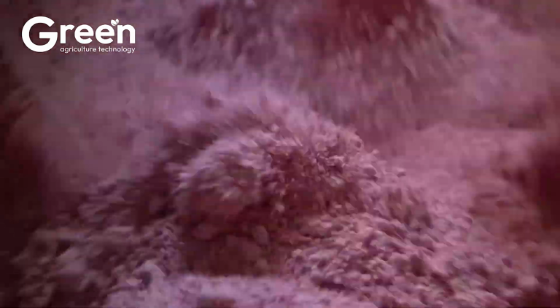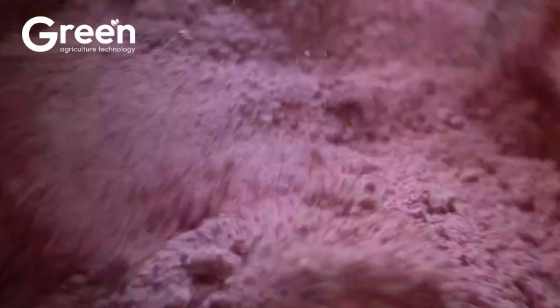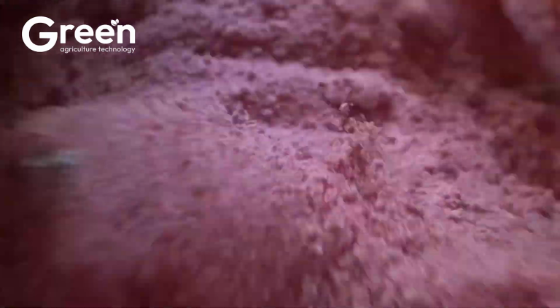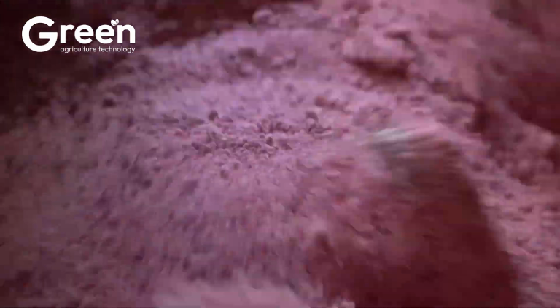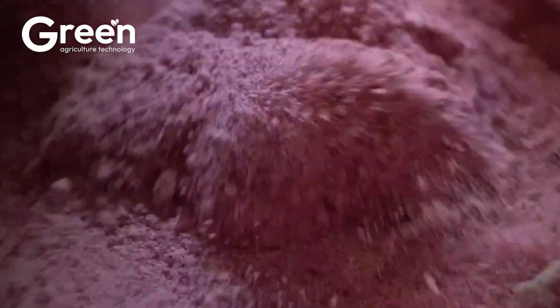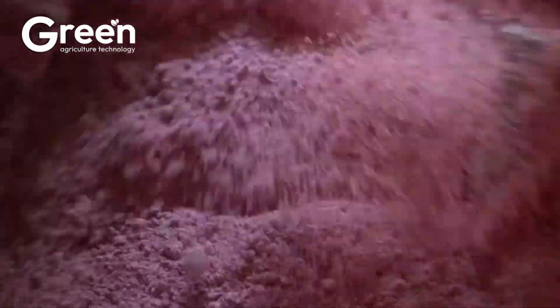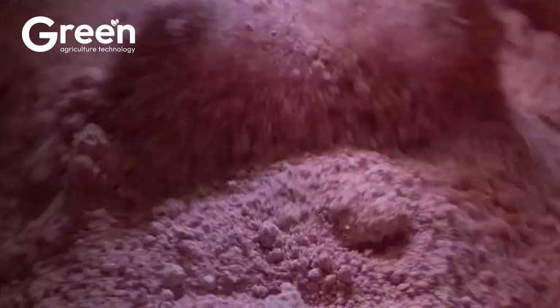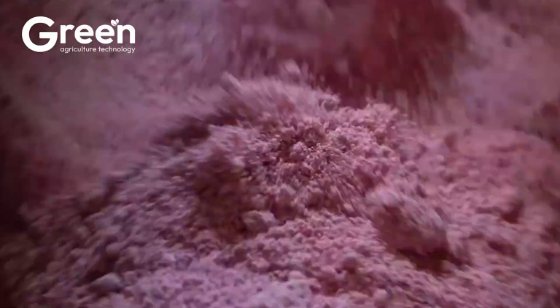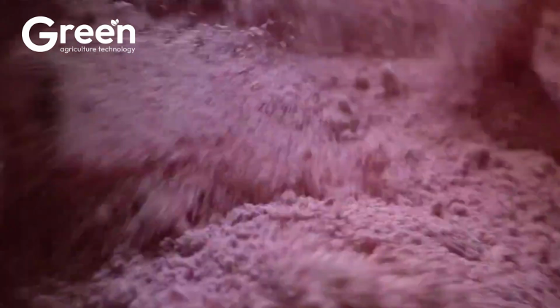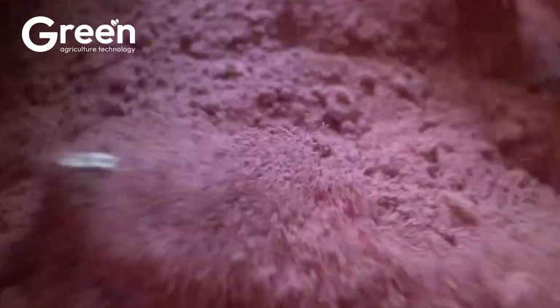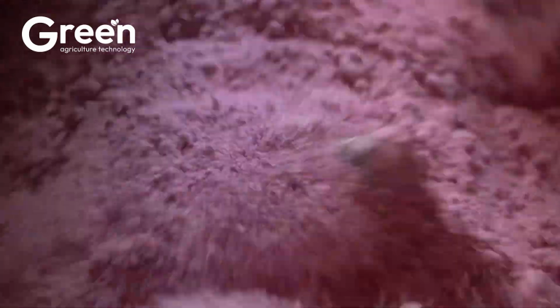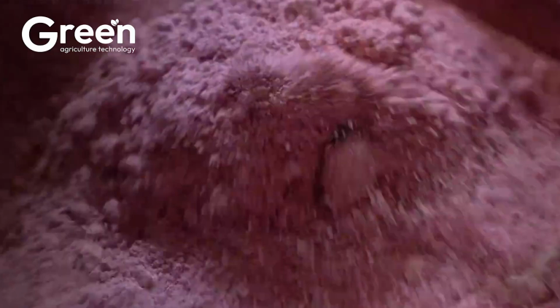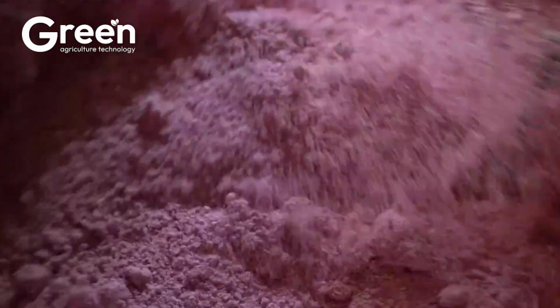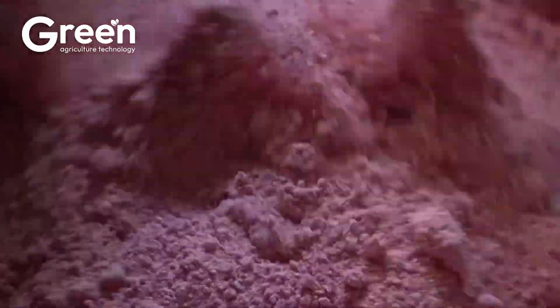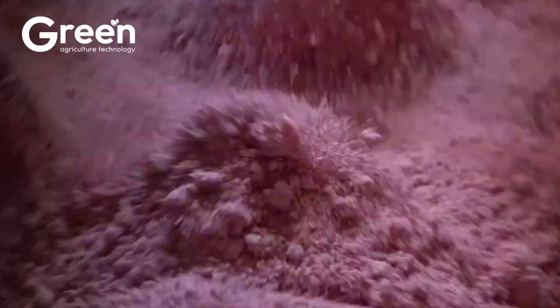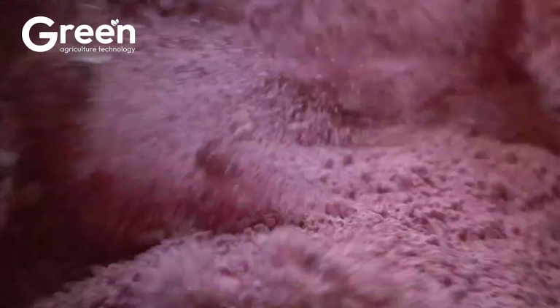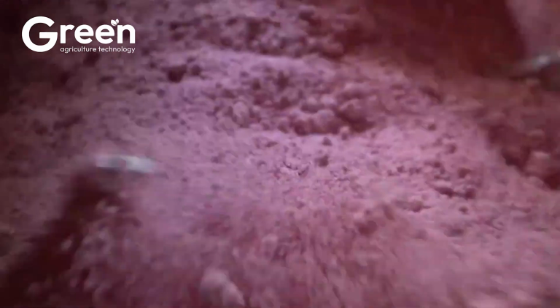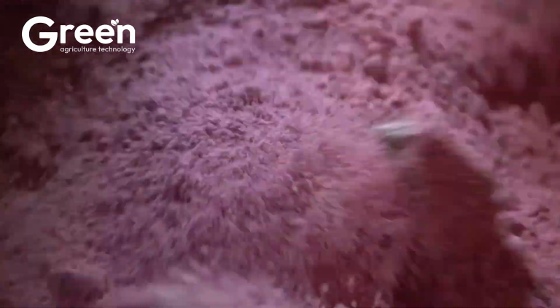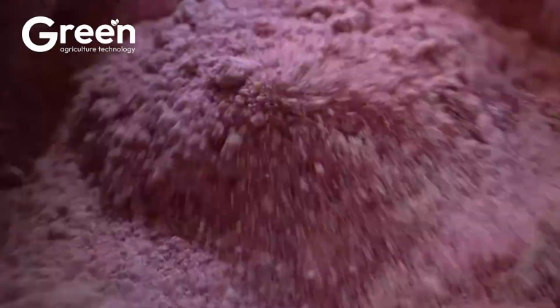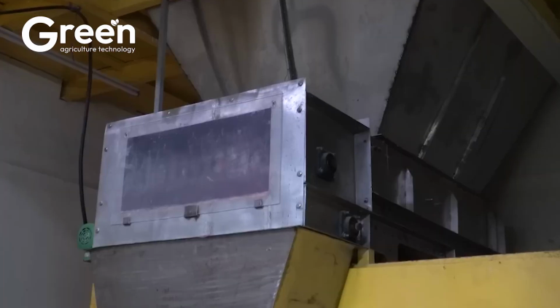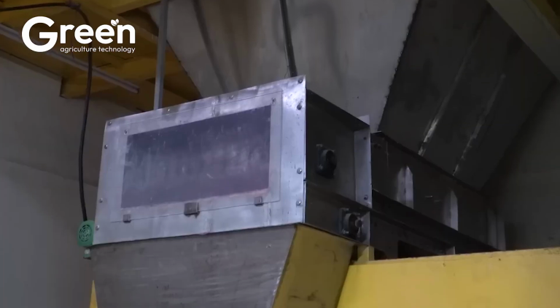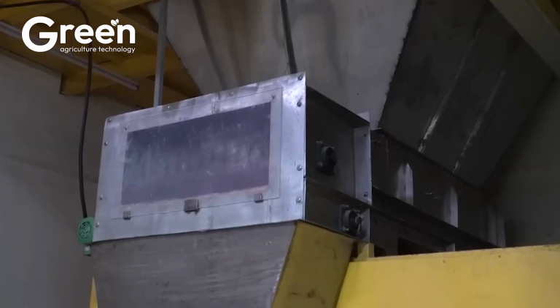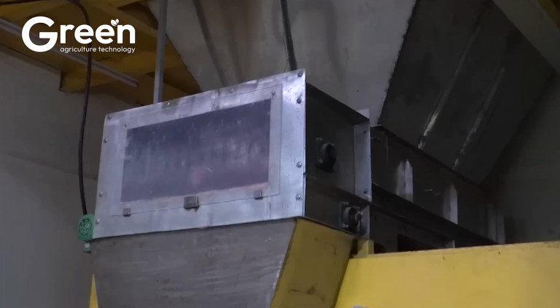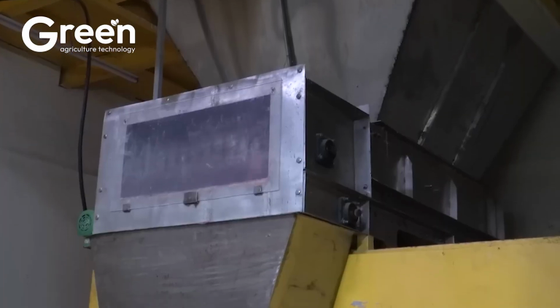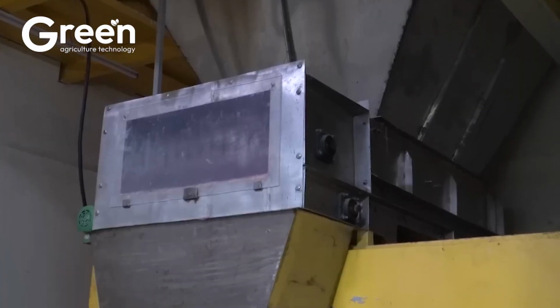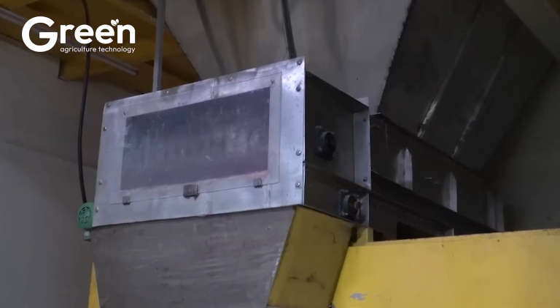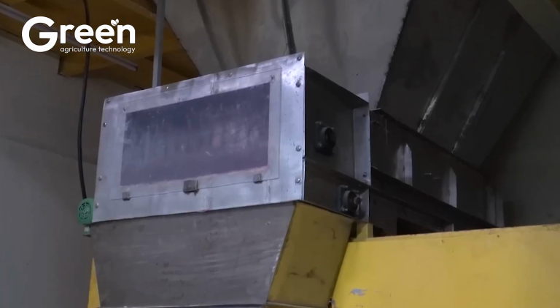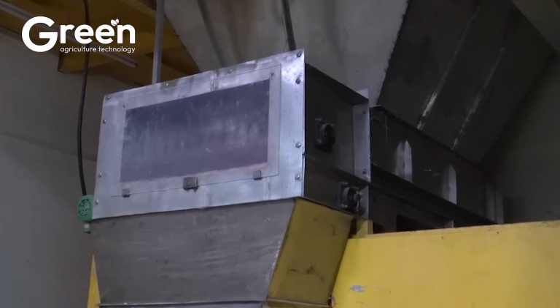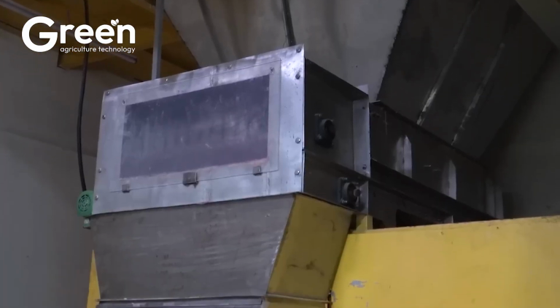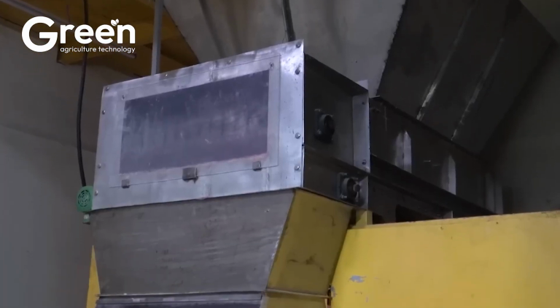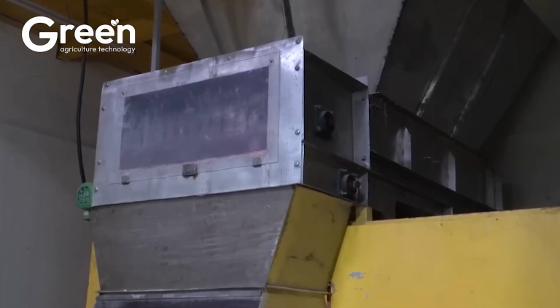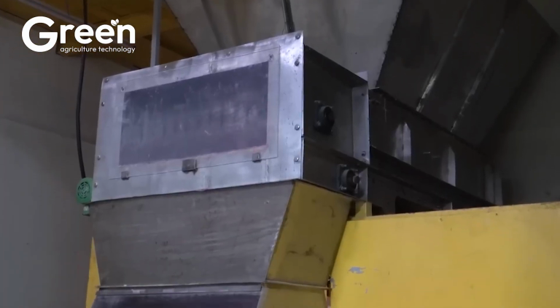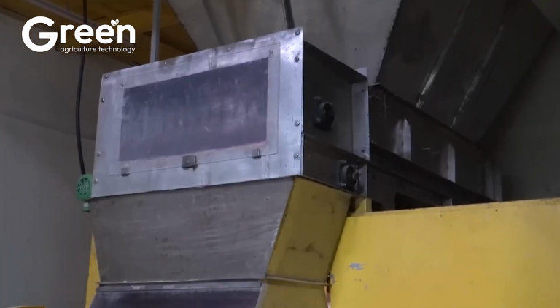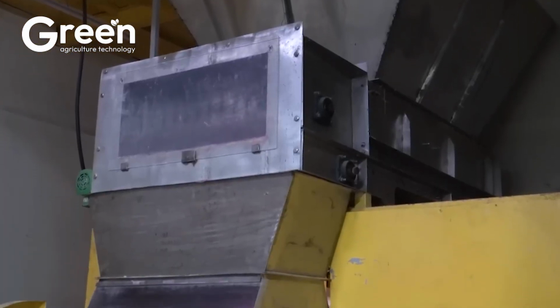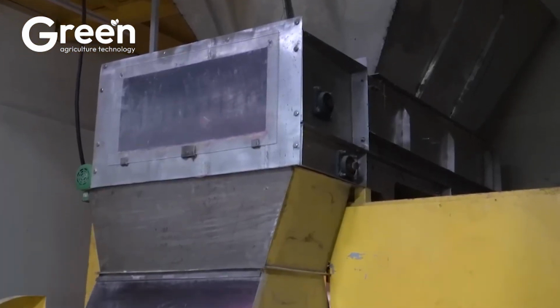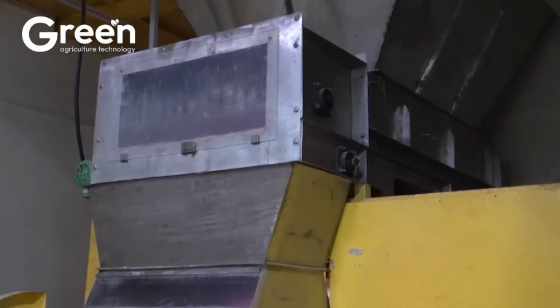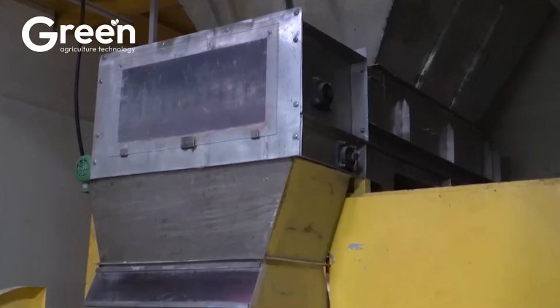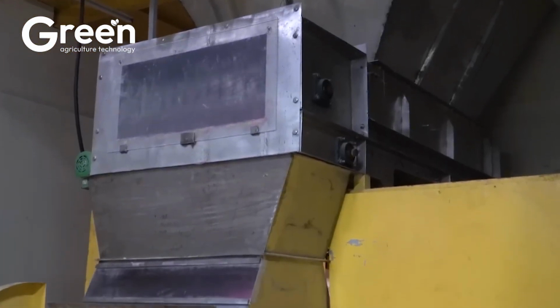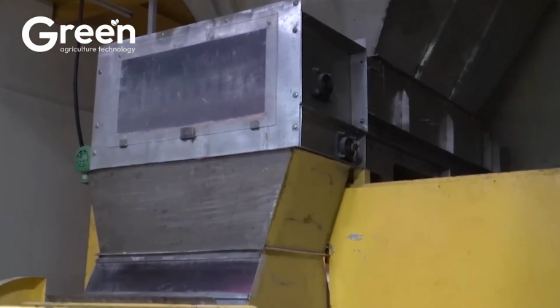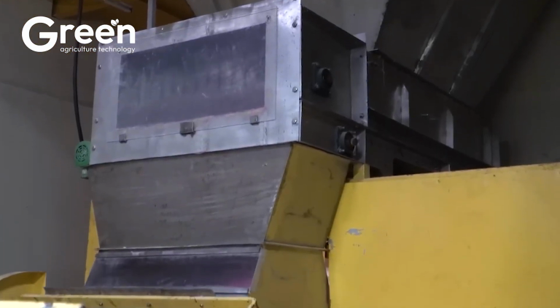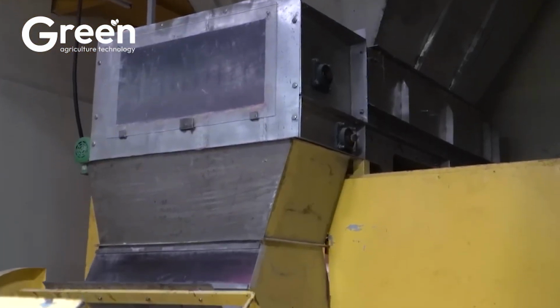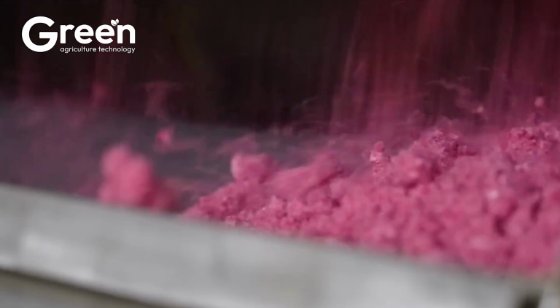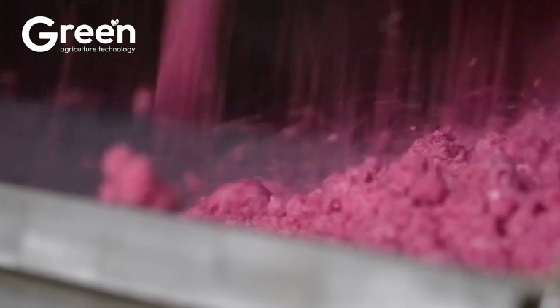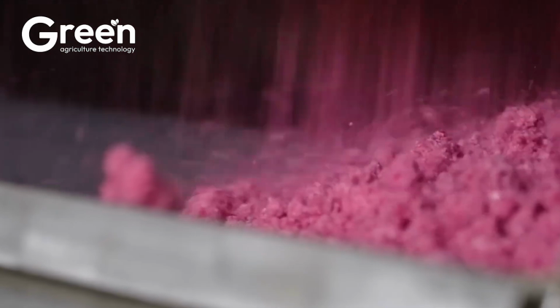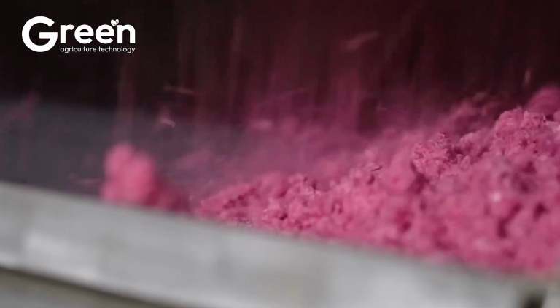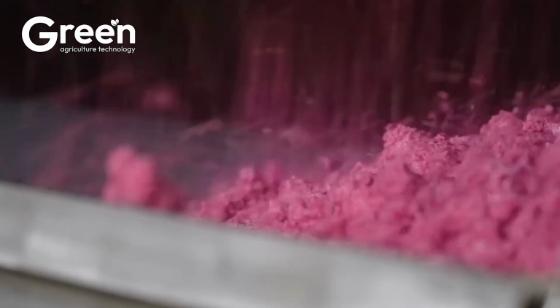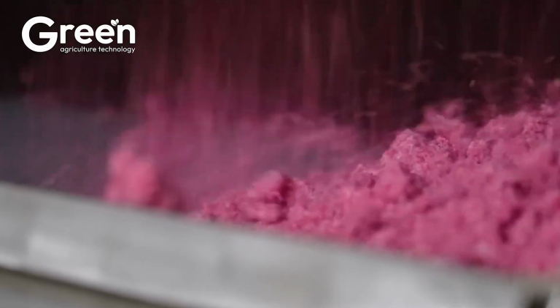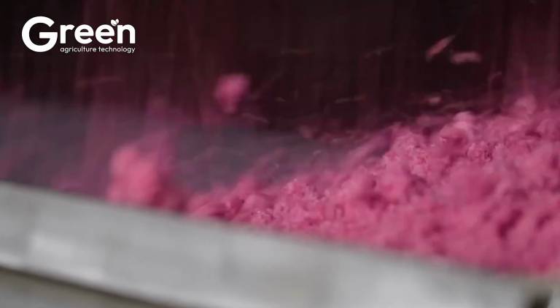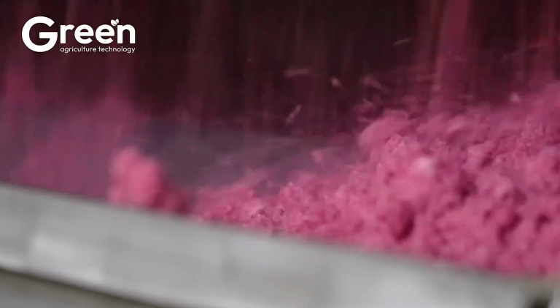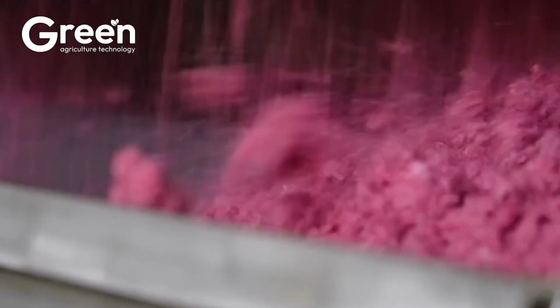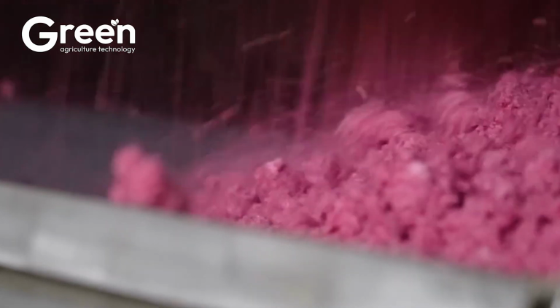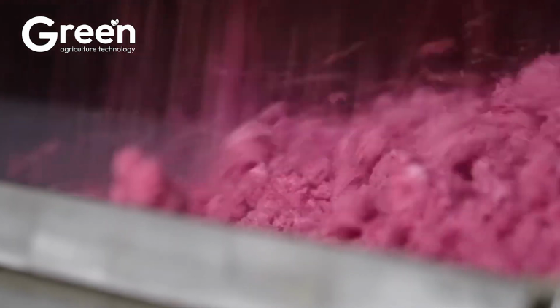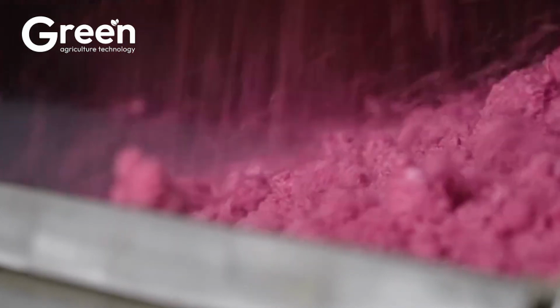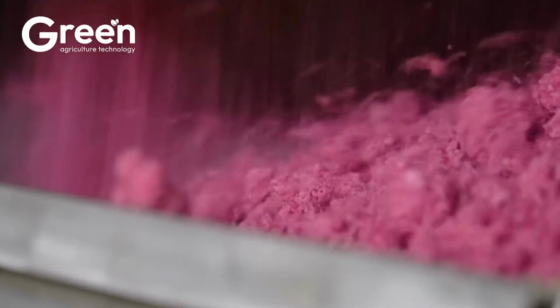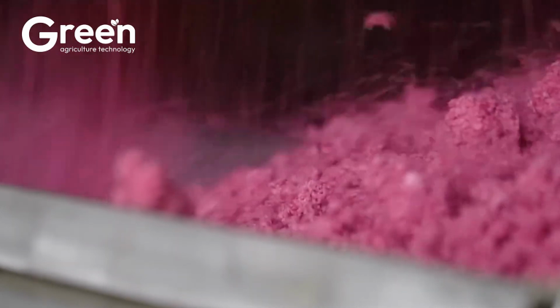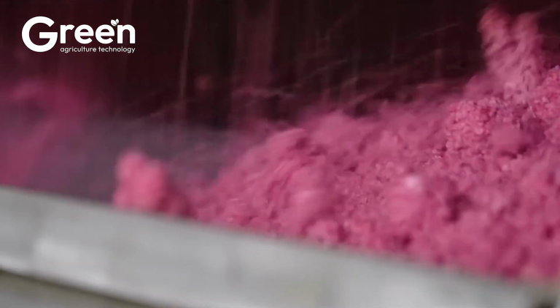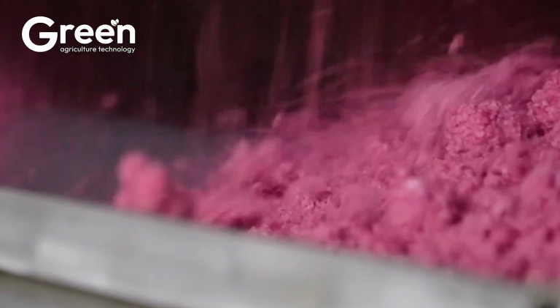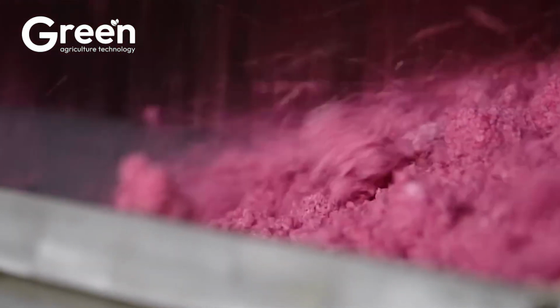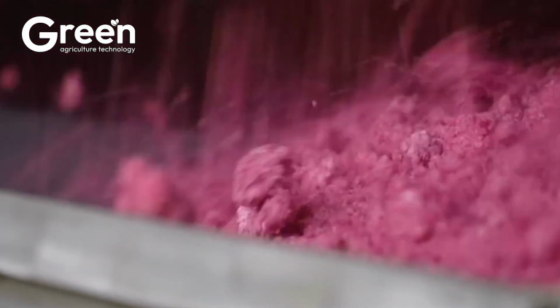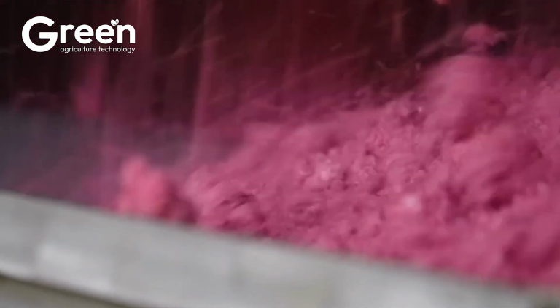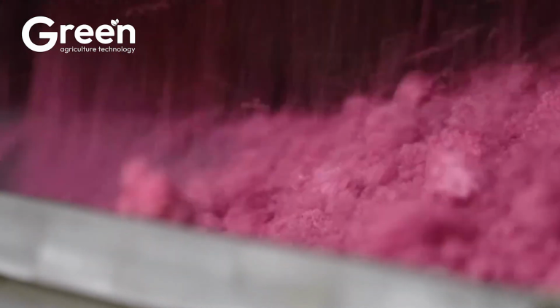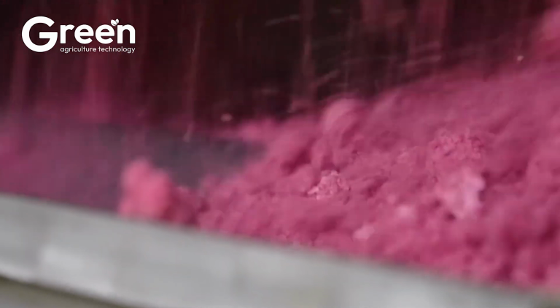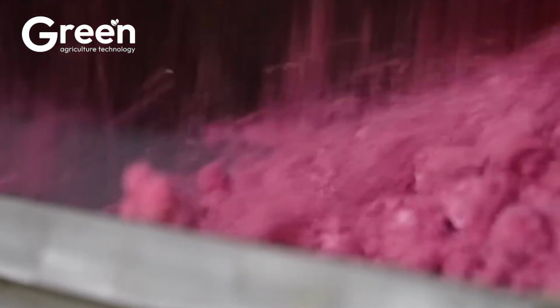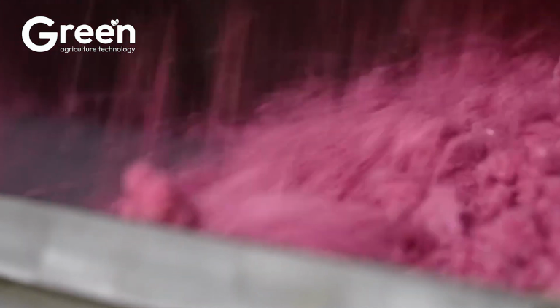Have you tried instant noodles made from dragon fruit? In Vietnam, this fruit has been creatively transformed into a unique dish.